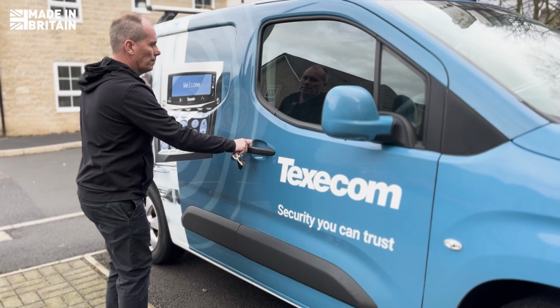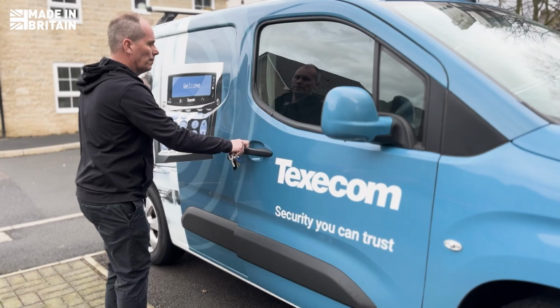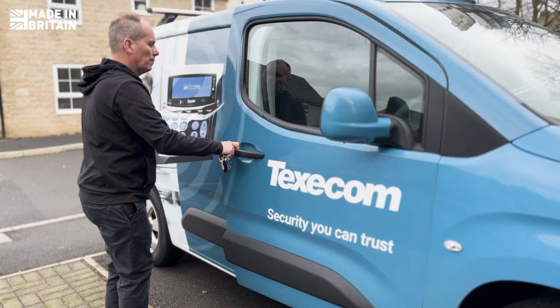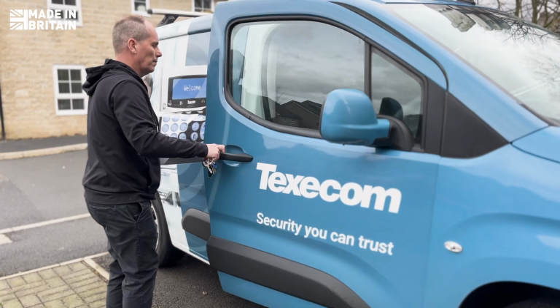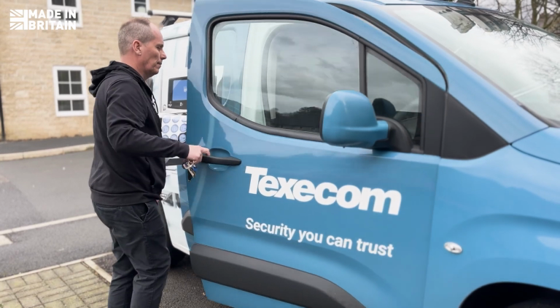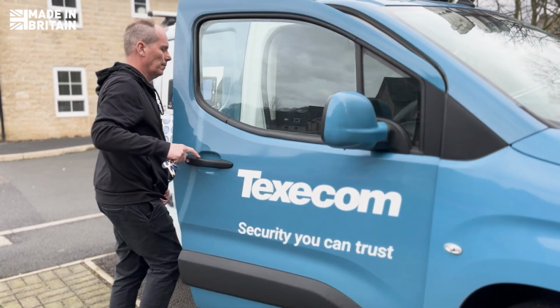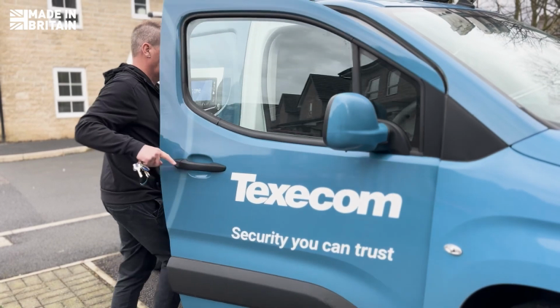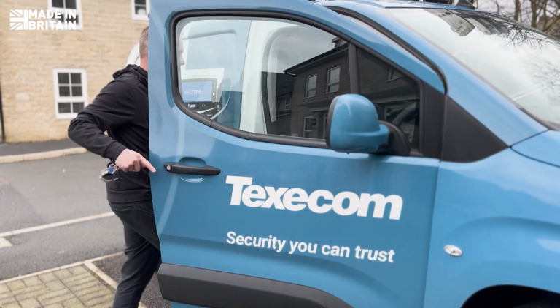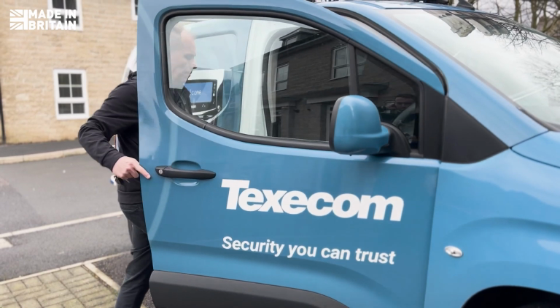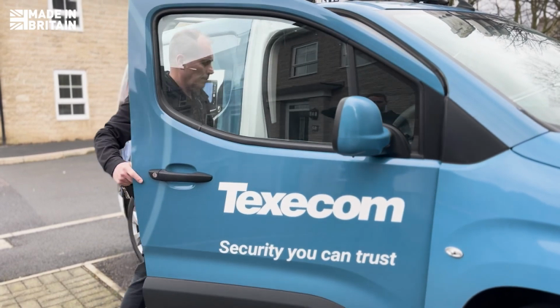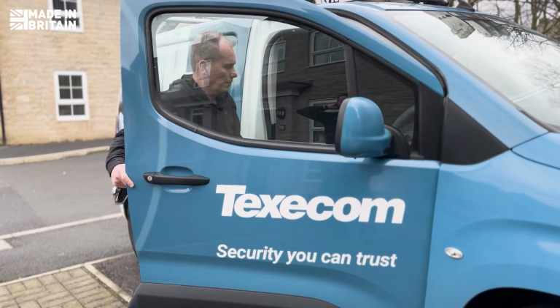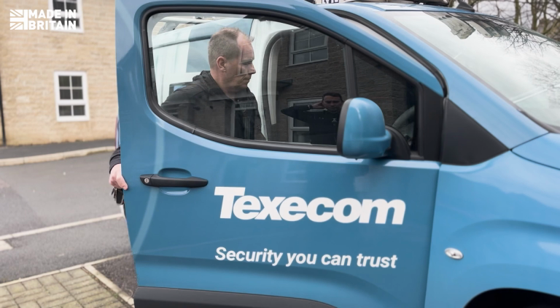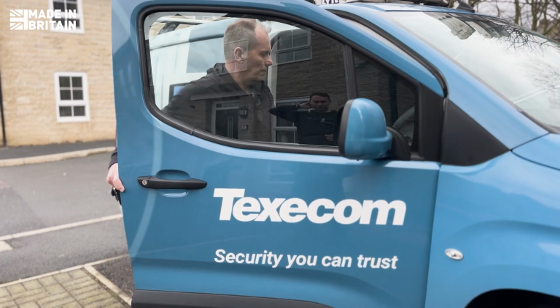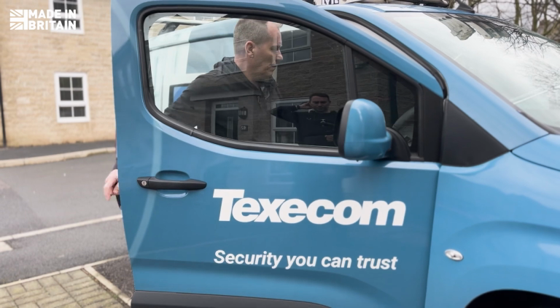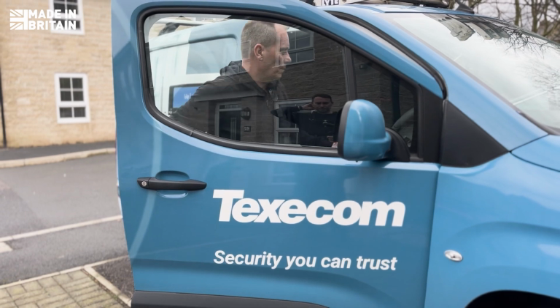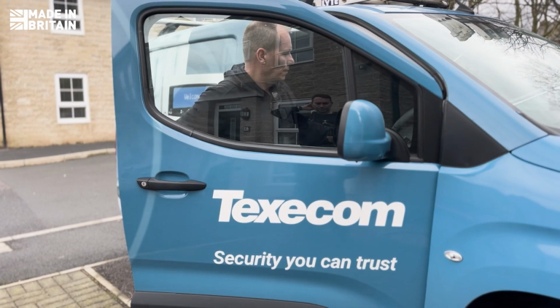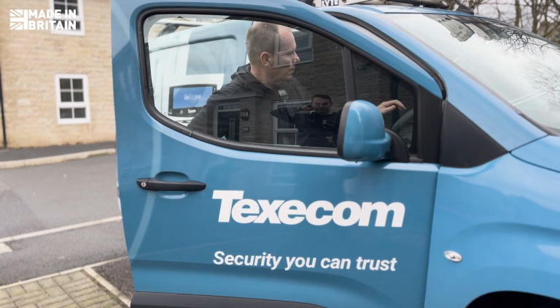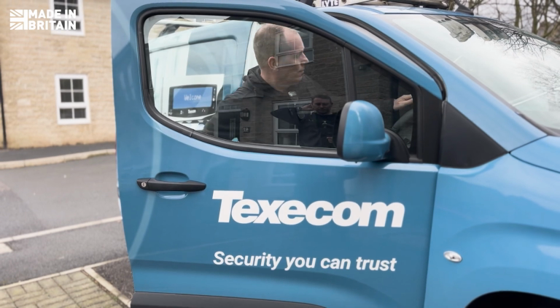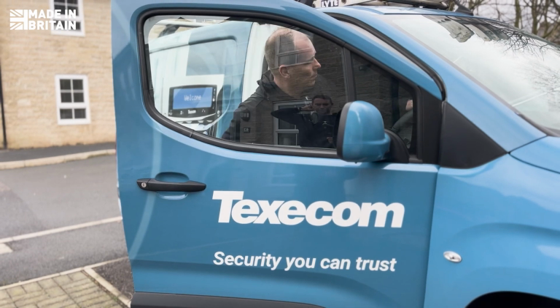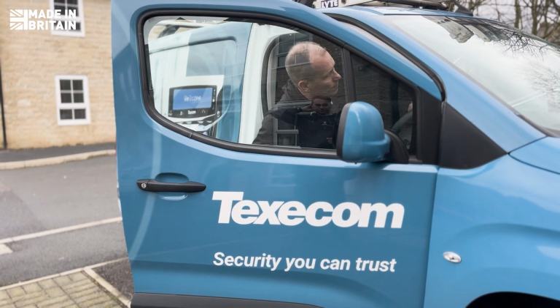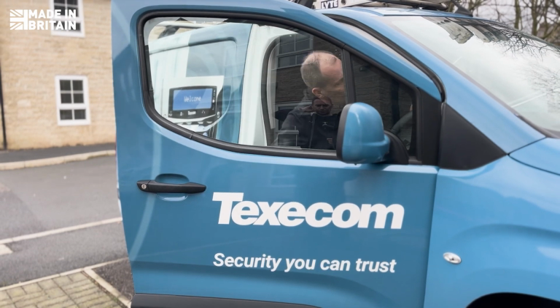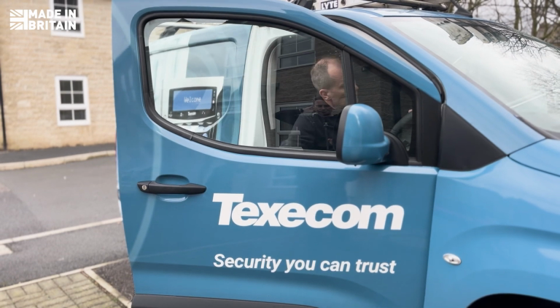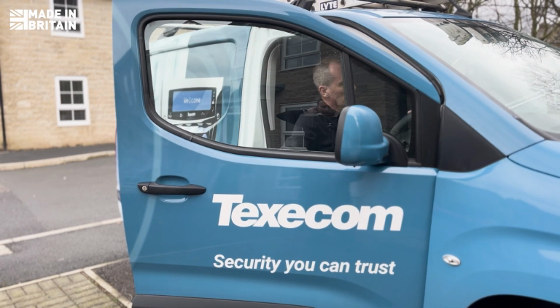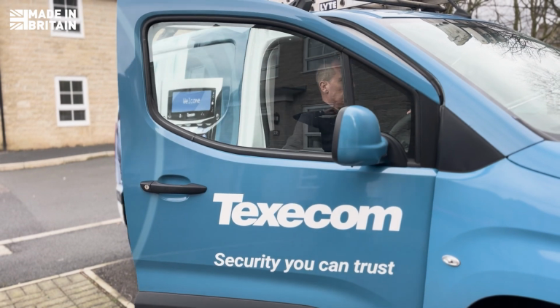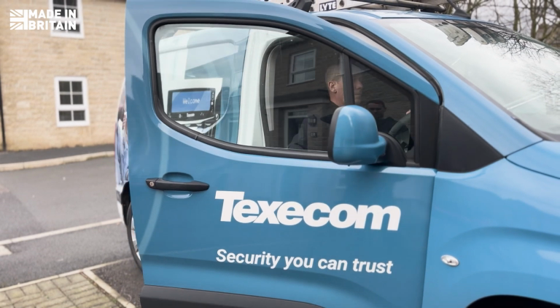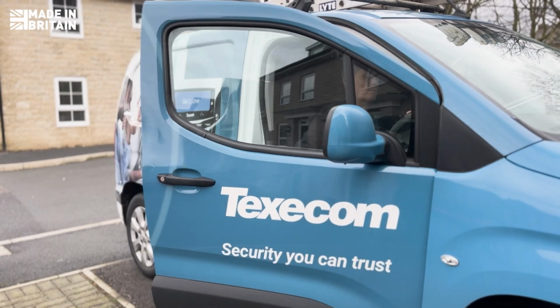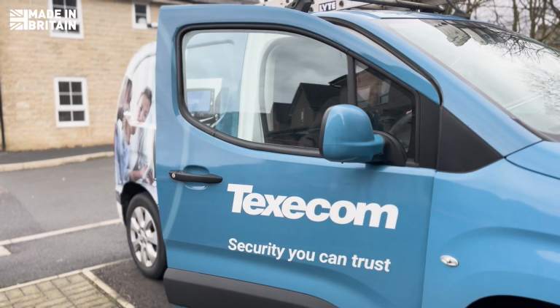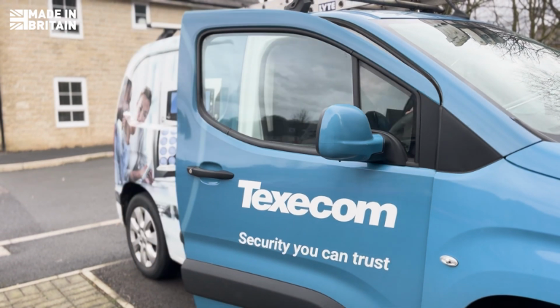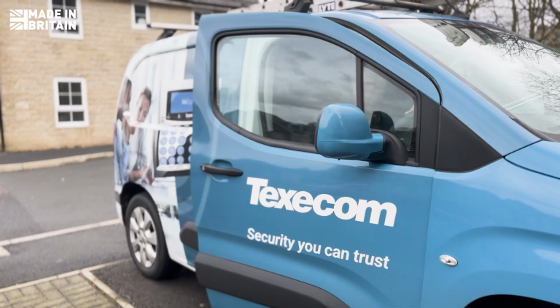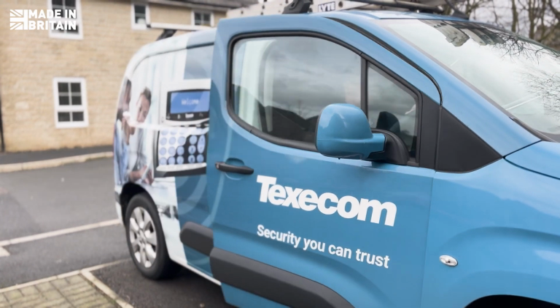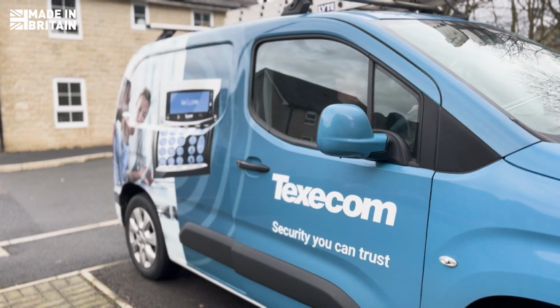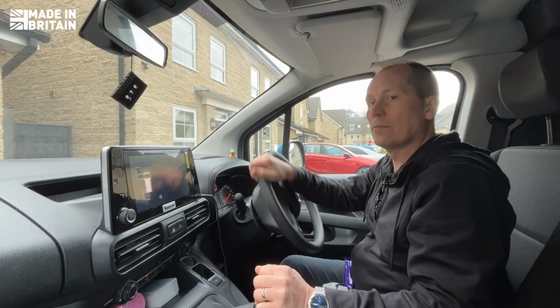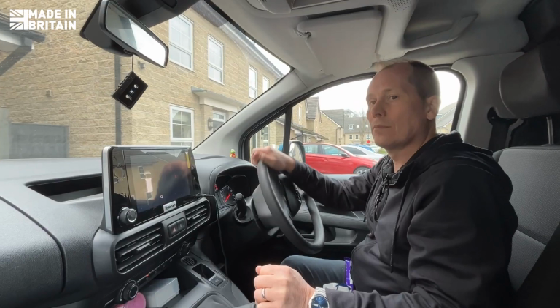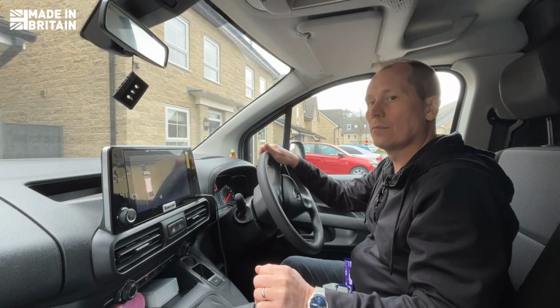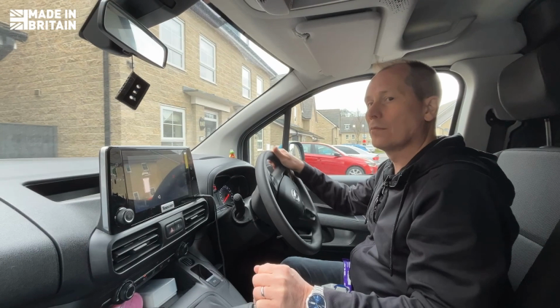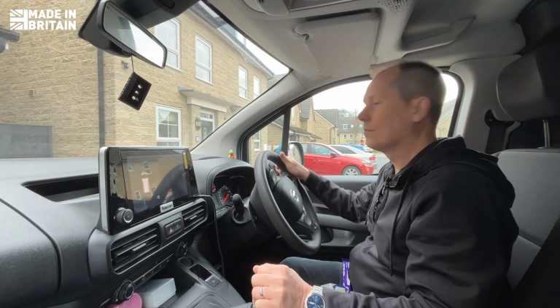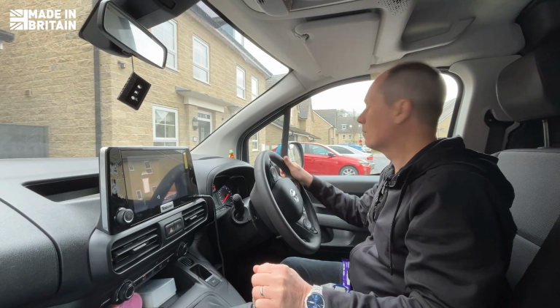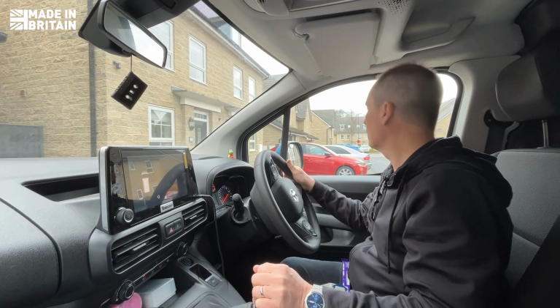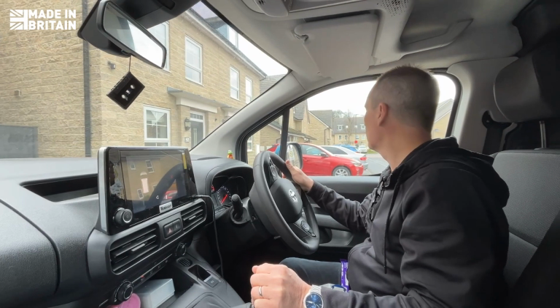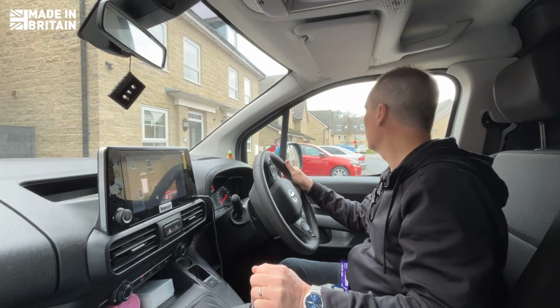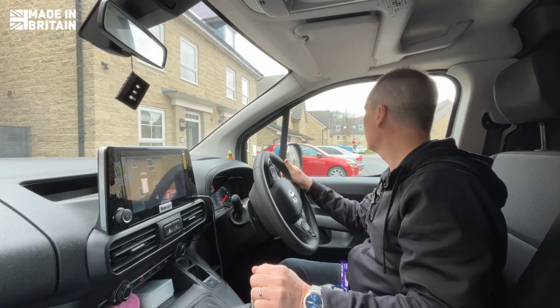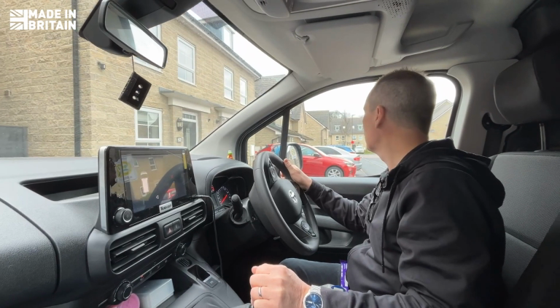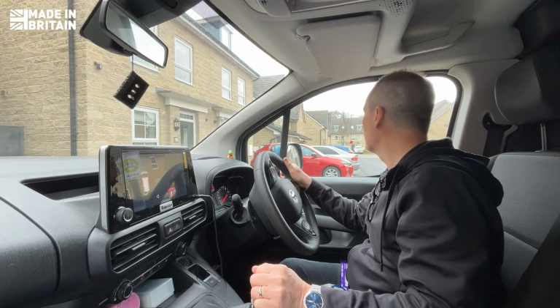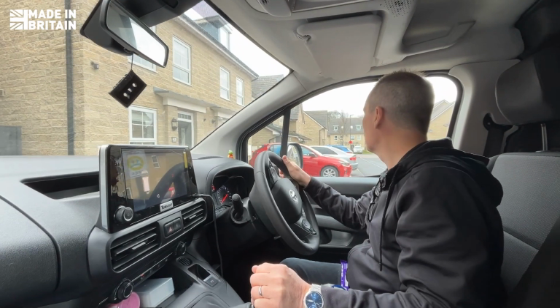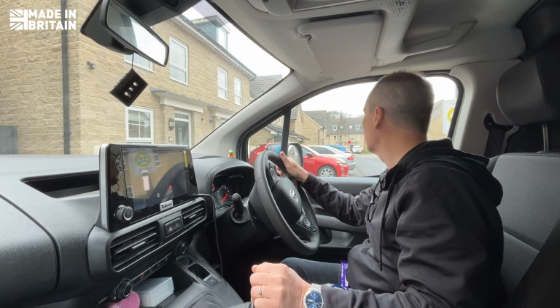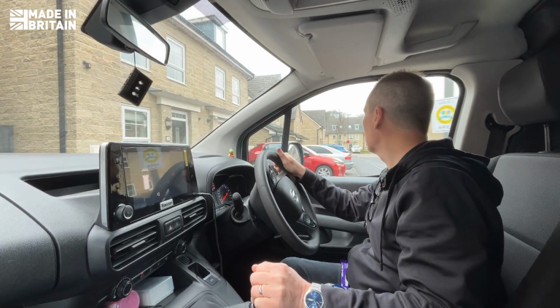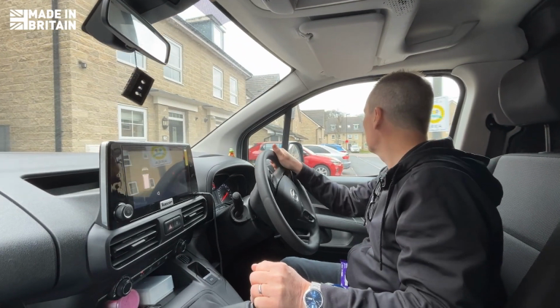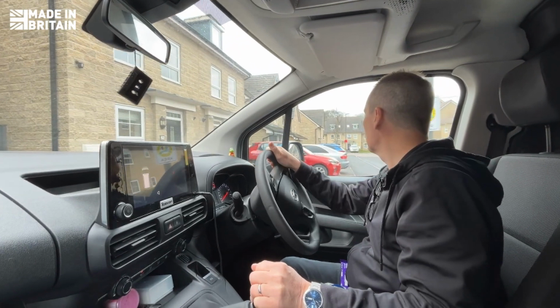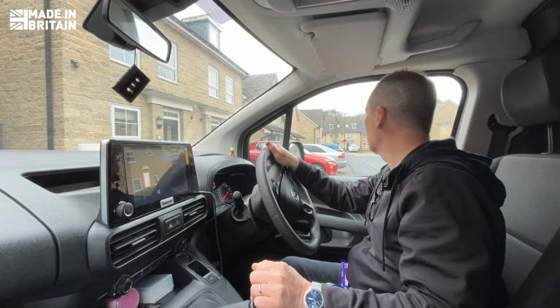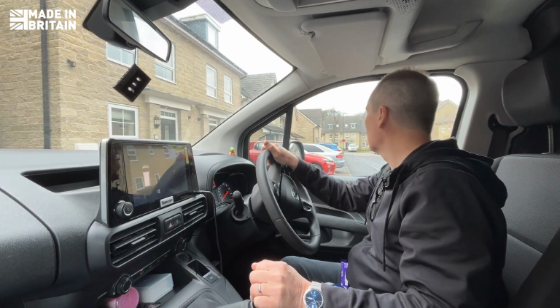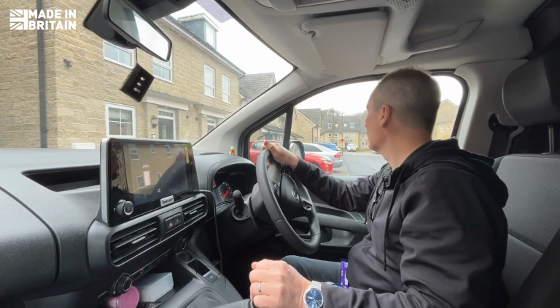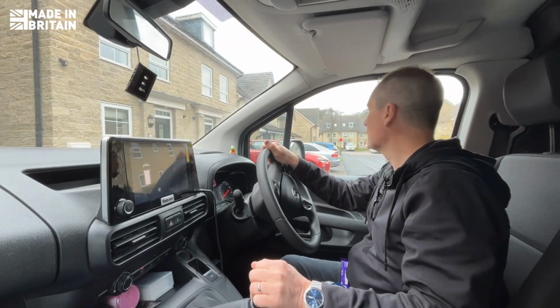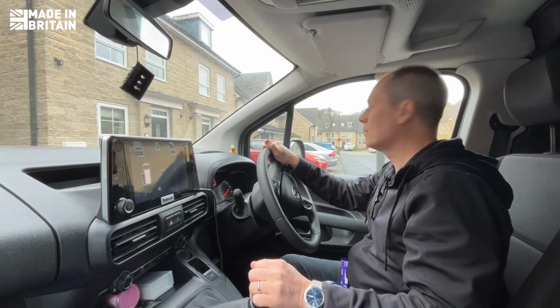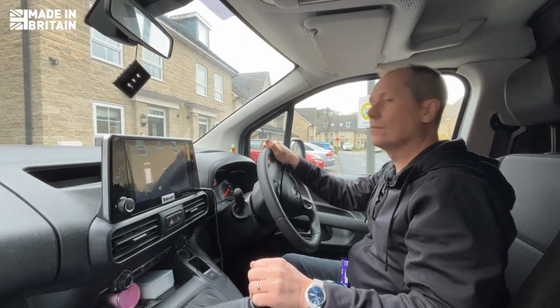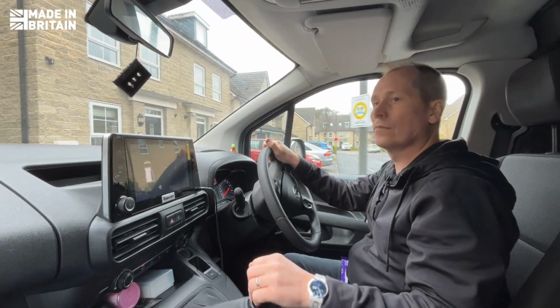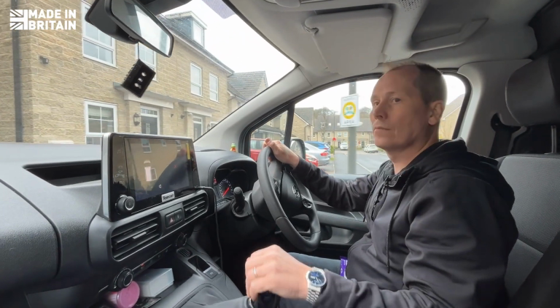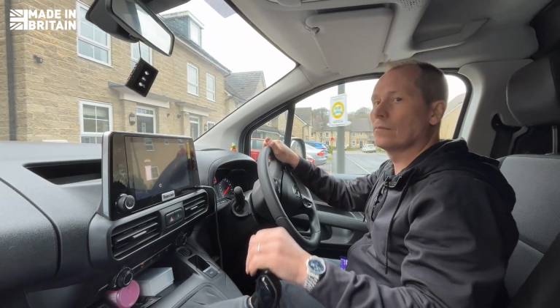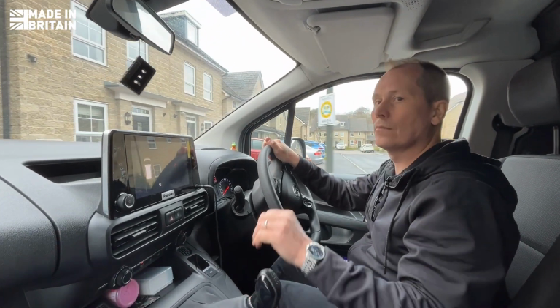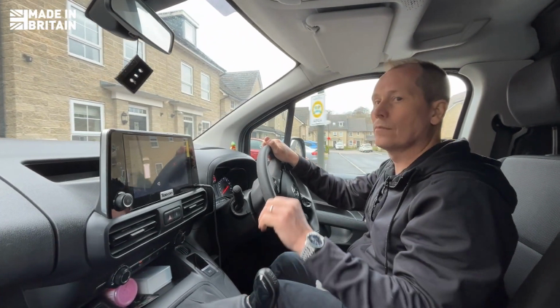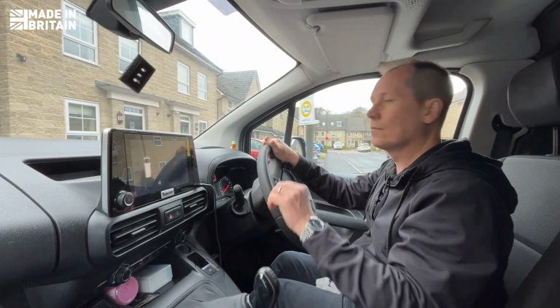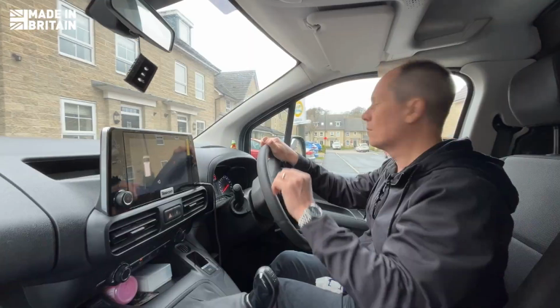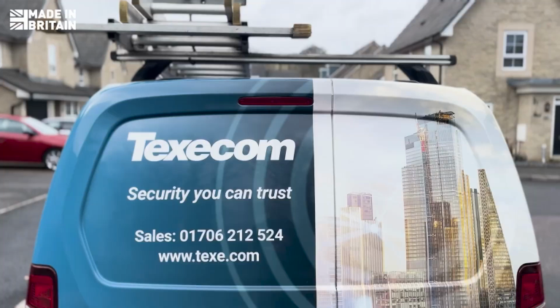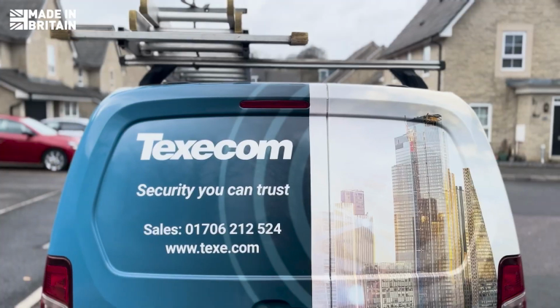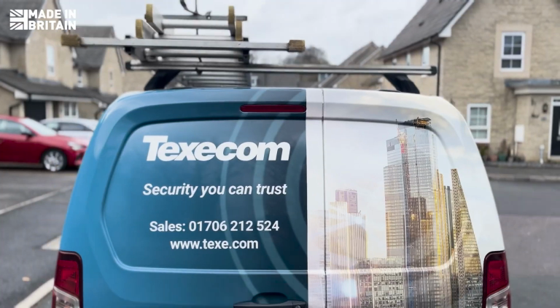Security is all about position. A well-installed system not only protects homes, but also brings peace of mind. And that's why I love what I do.